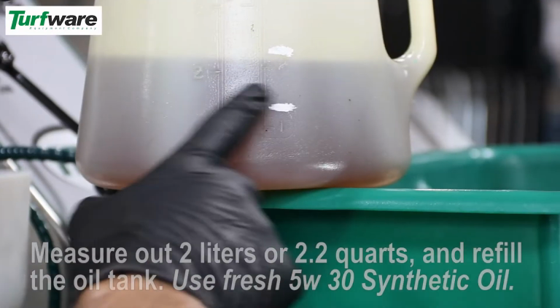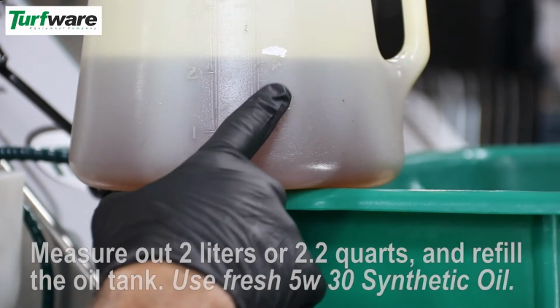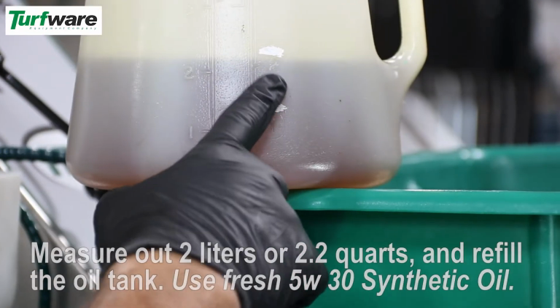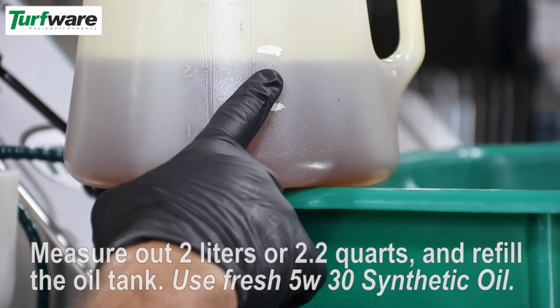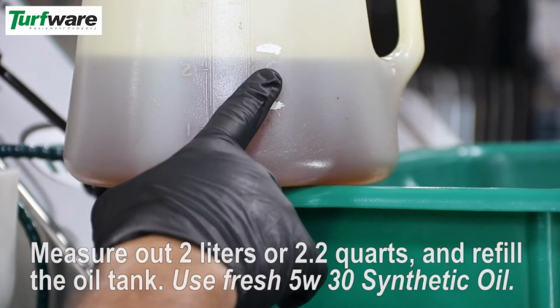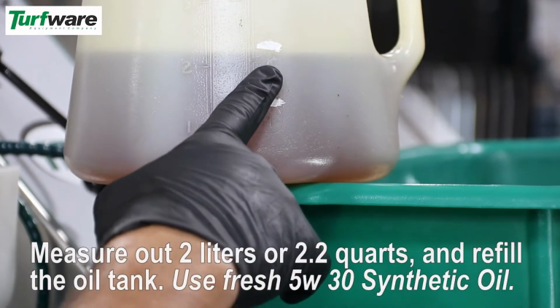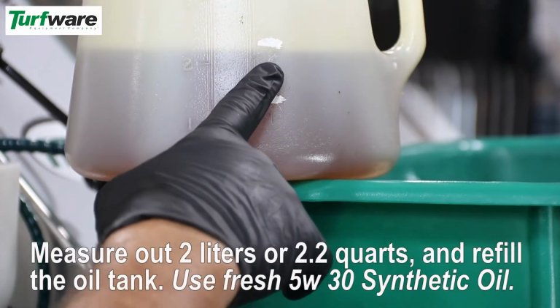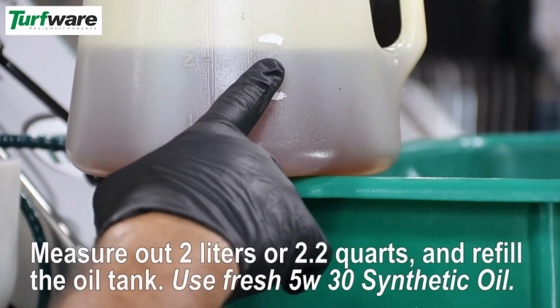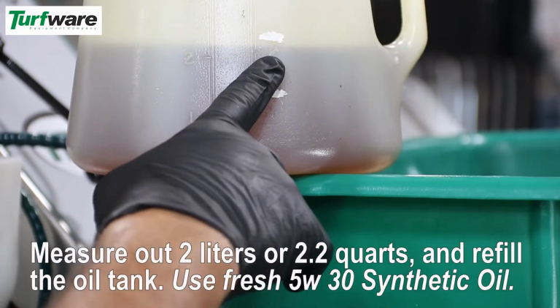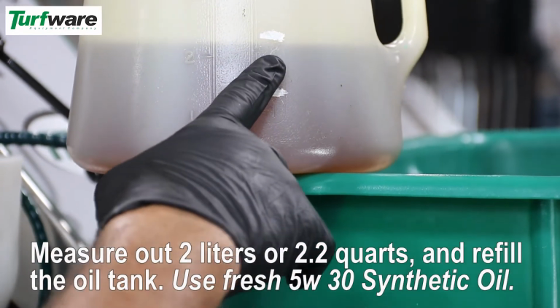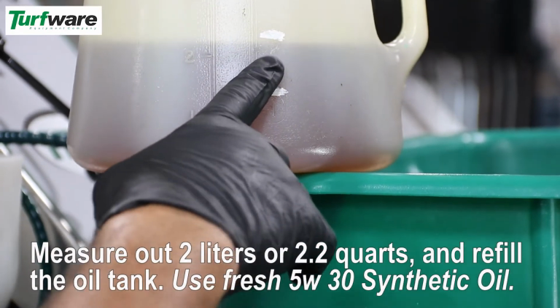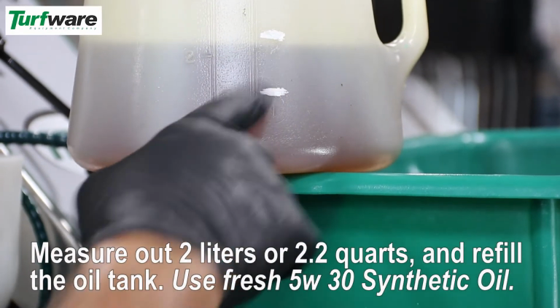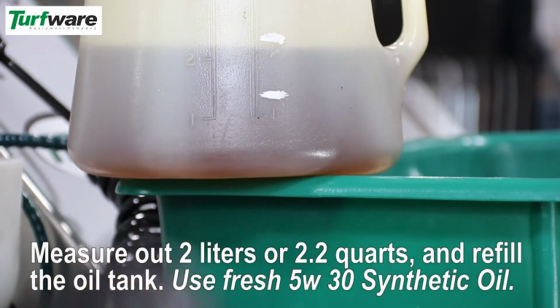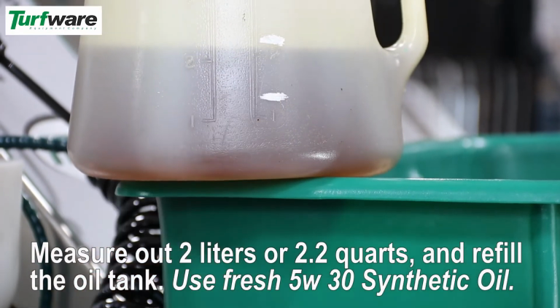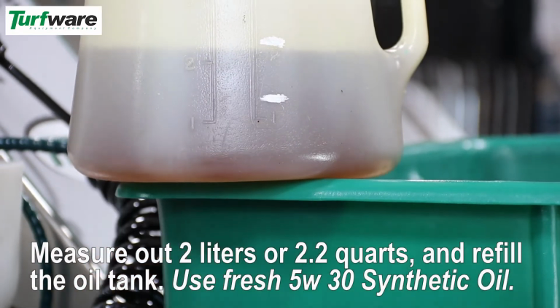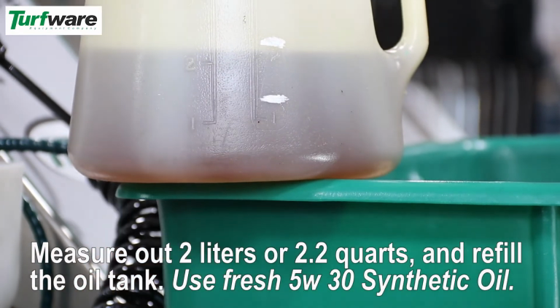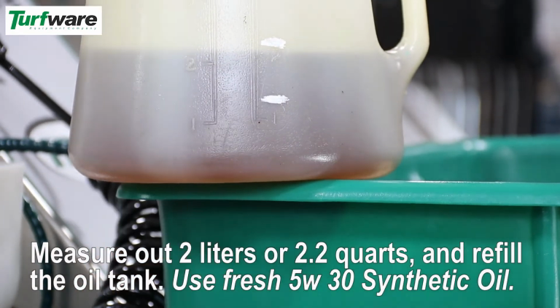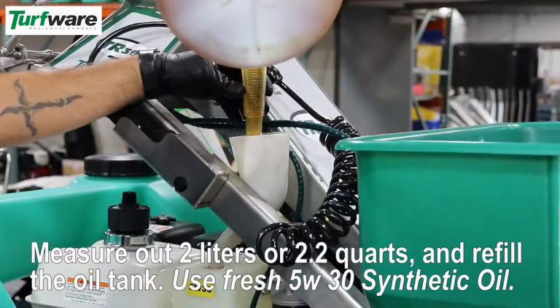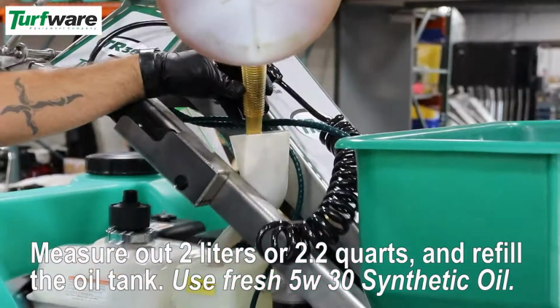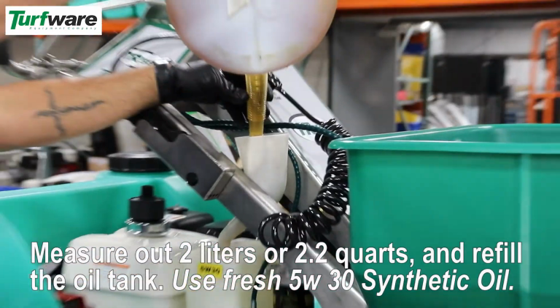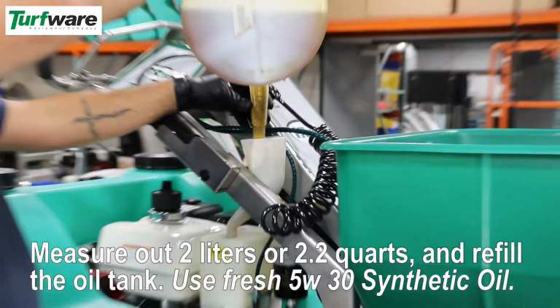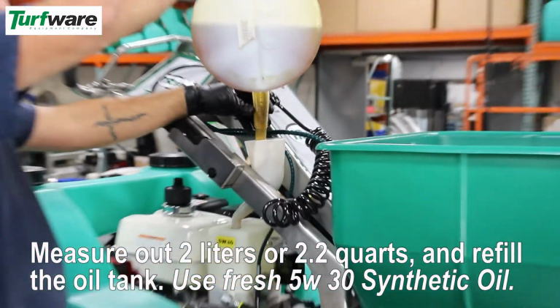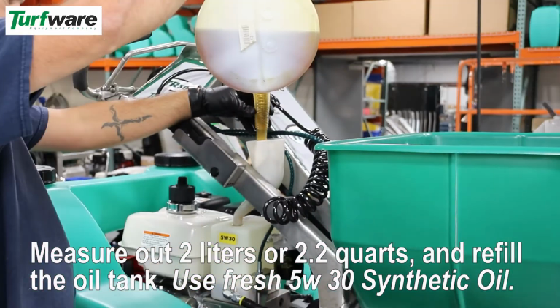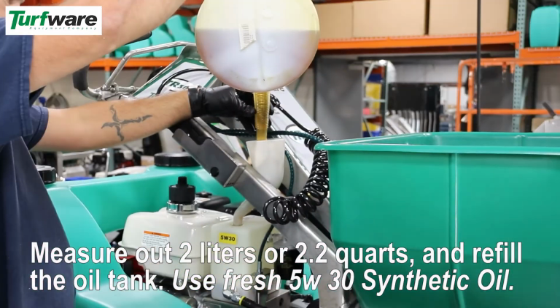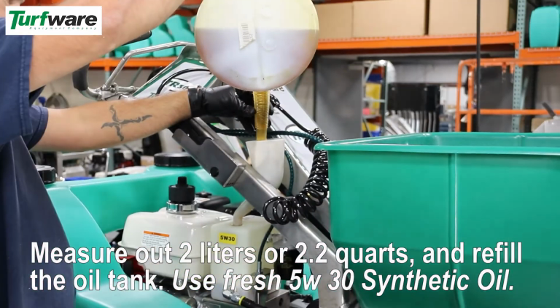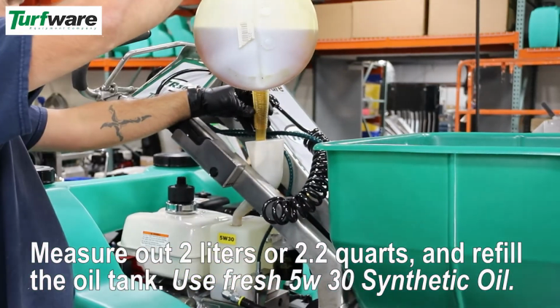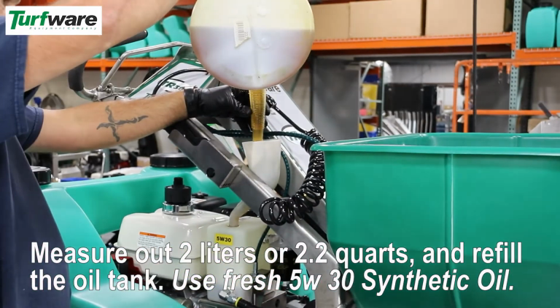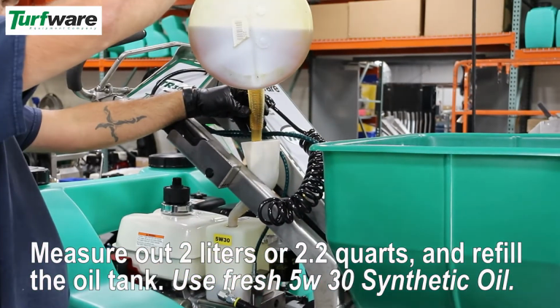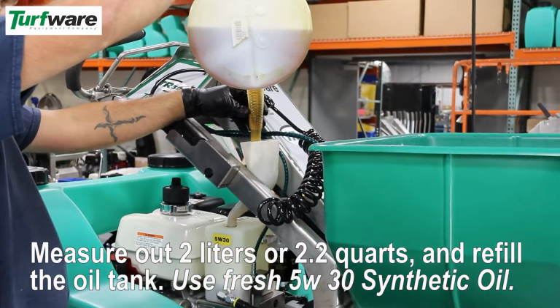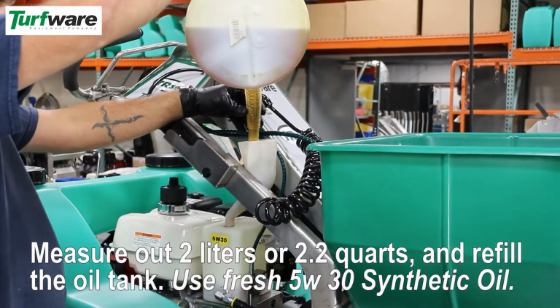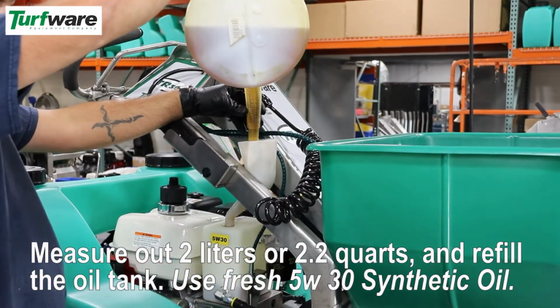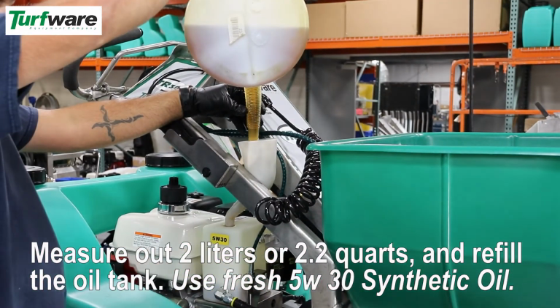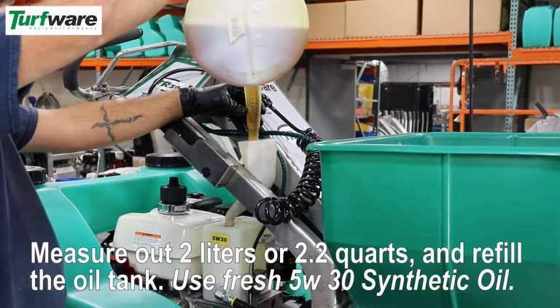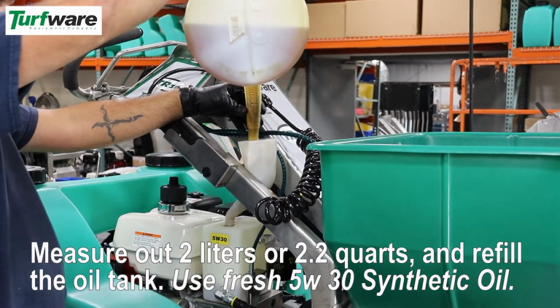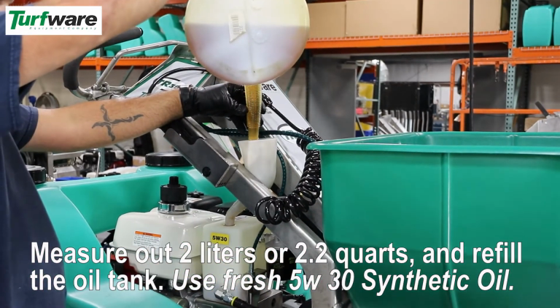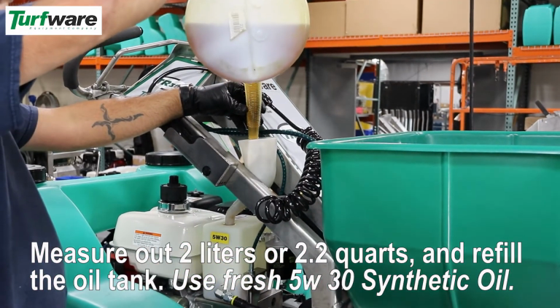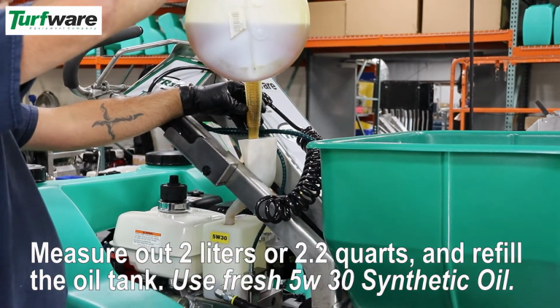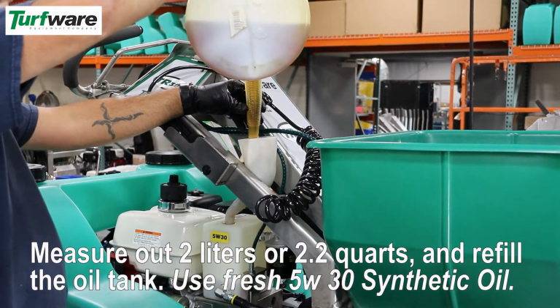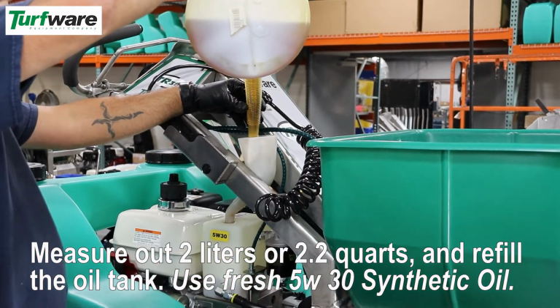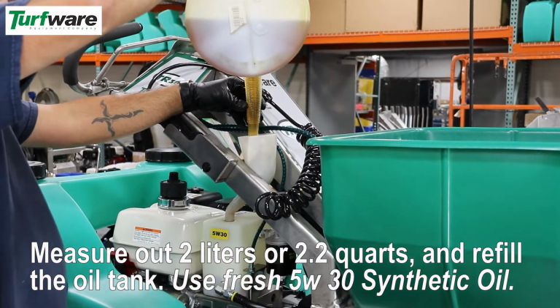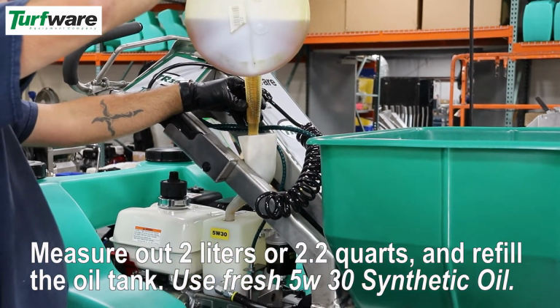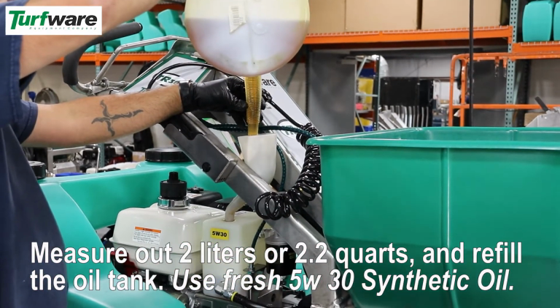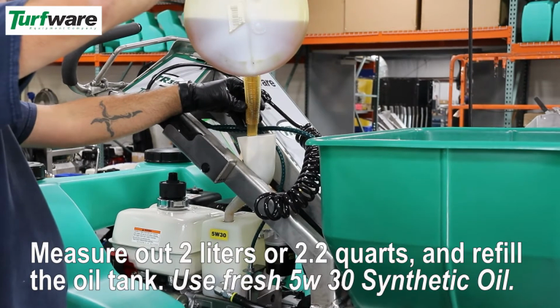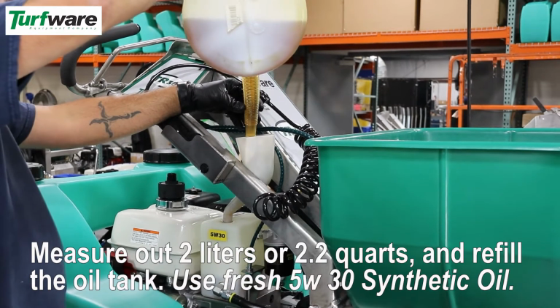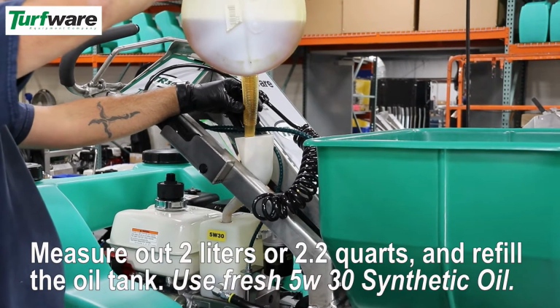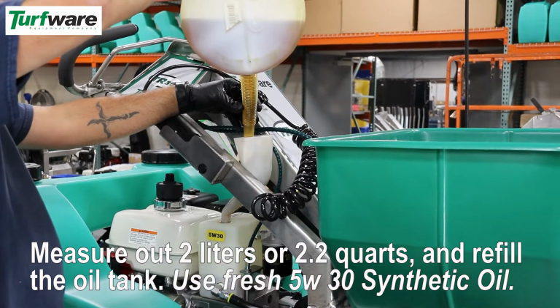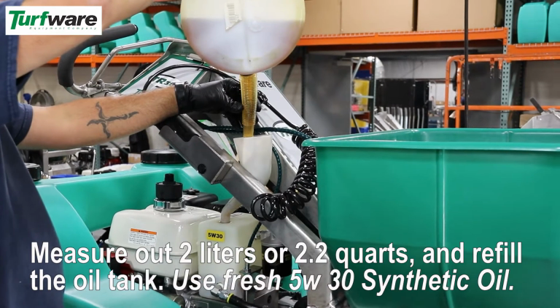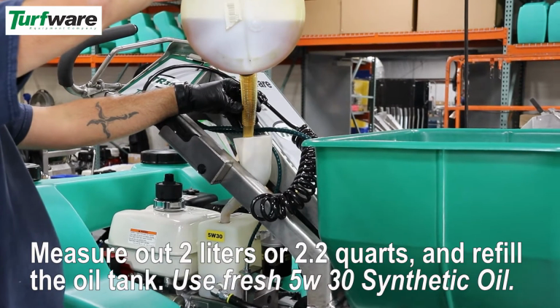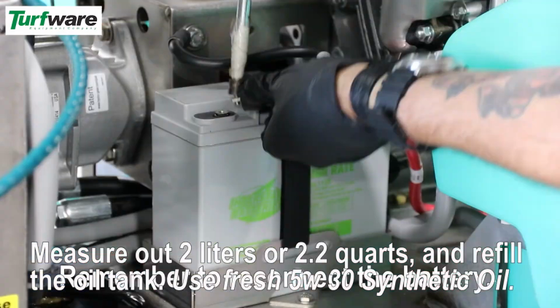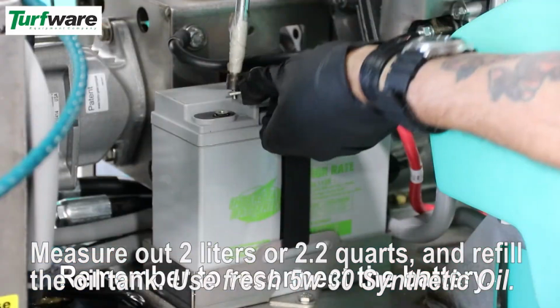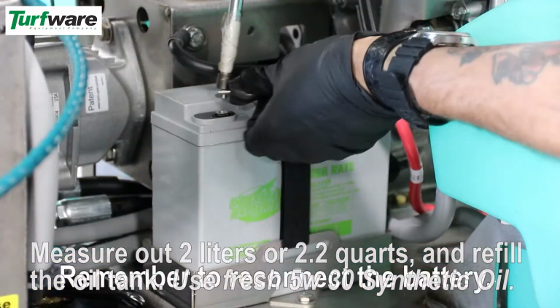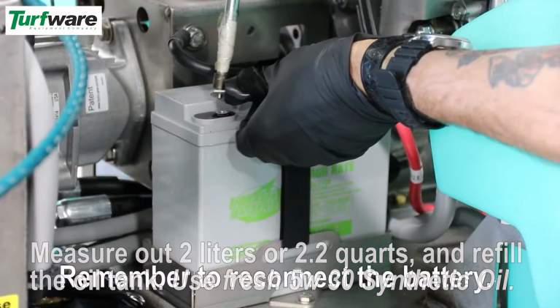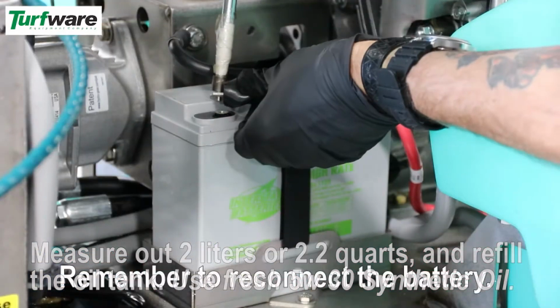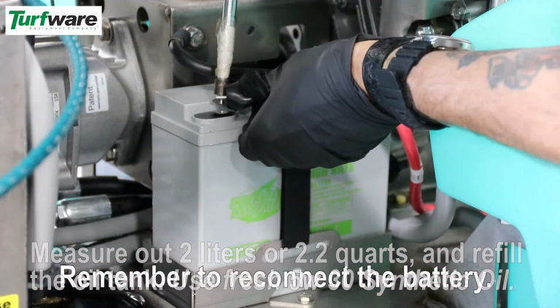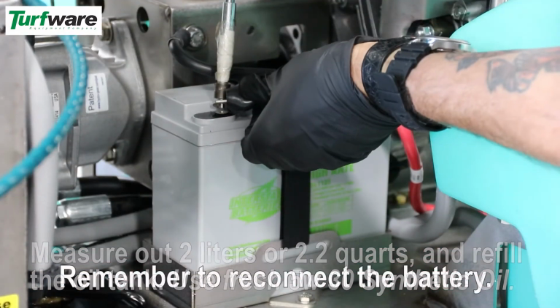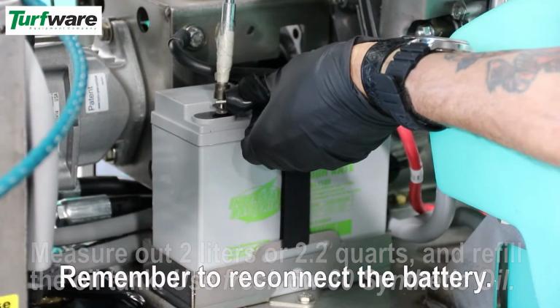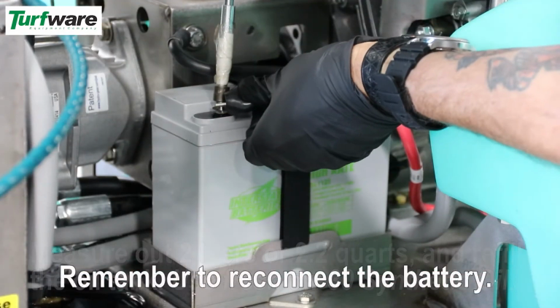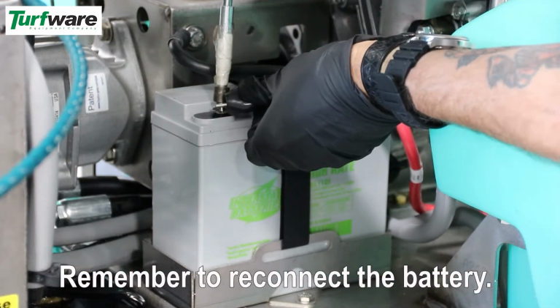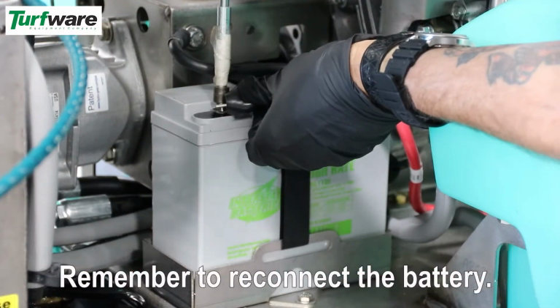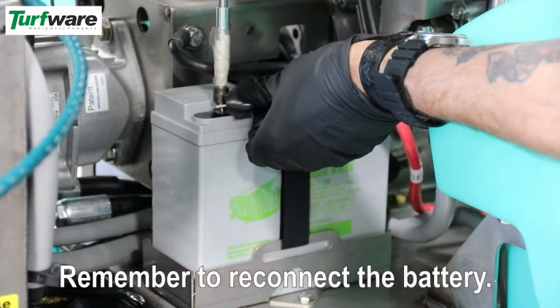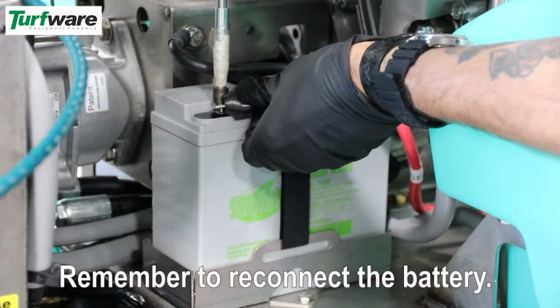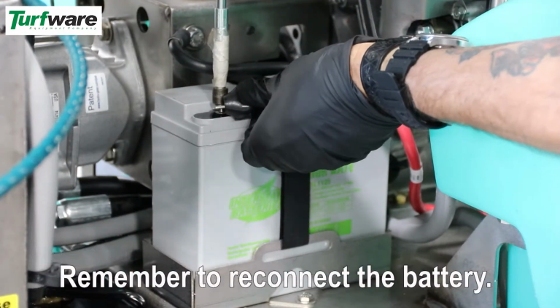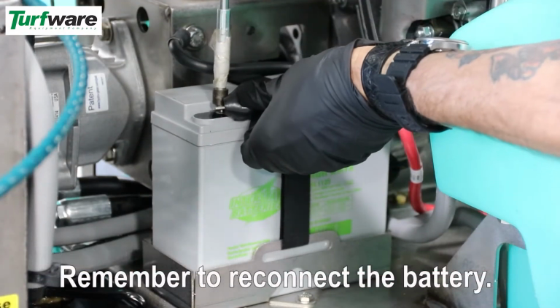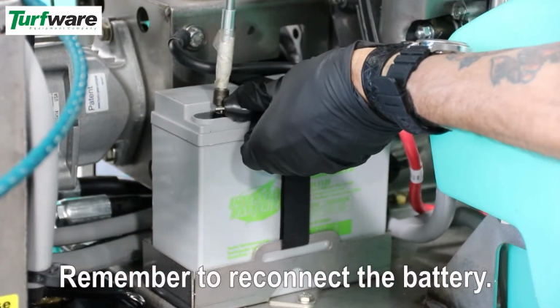Measure out 2 liters or 2.2 quarts and refill the oil tank. Reconnect the battery.